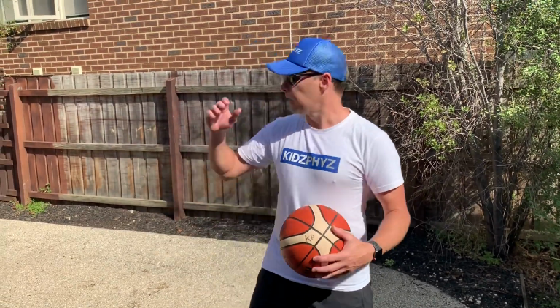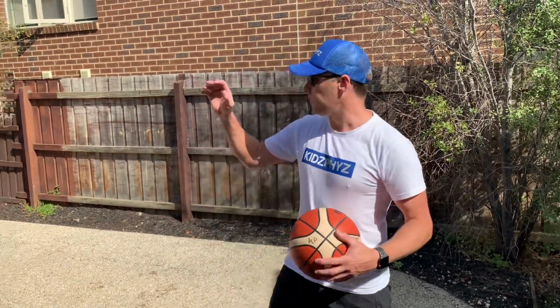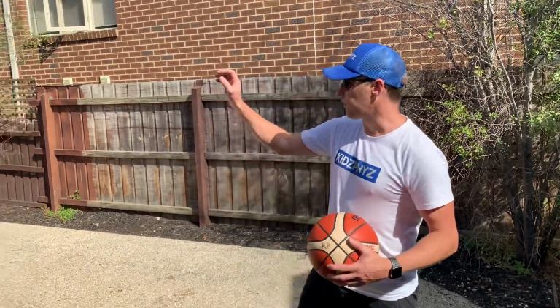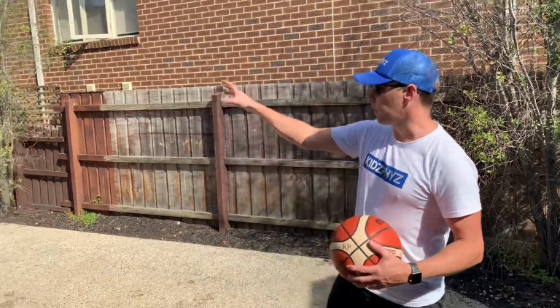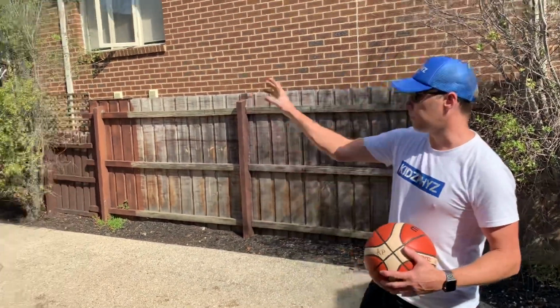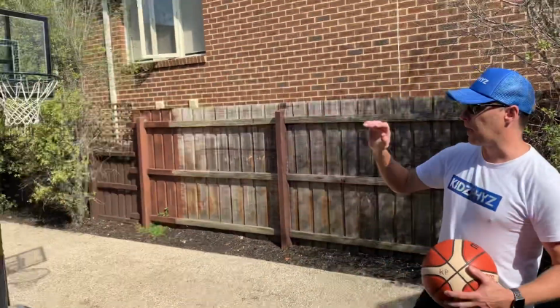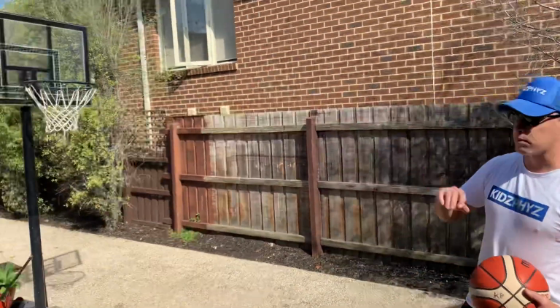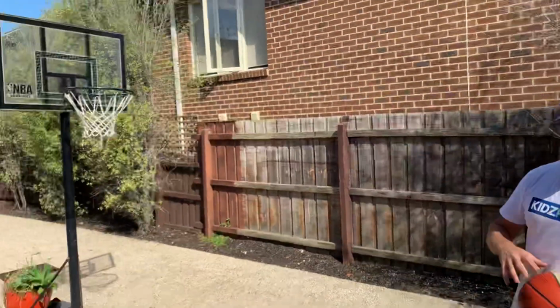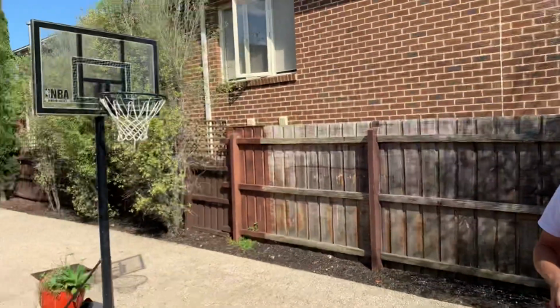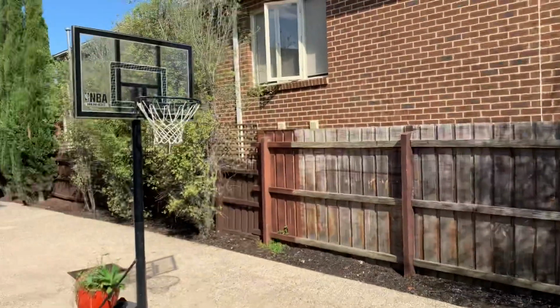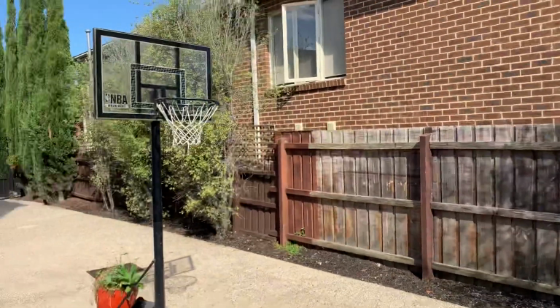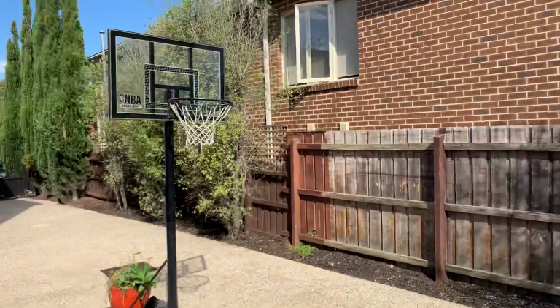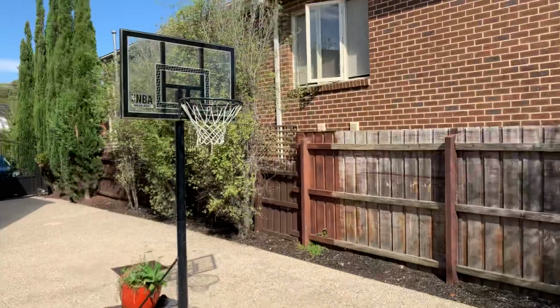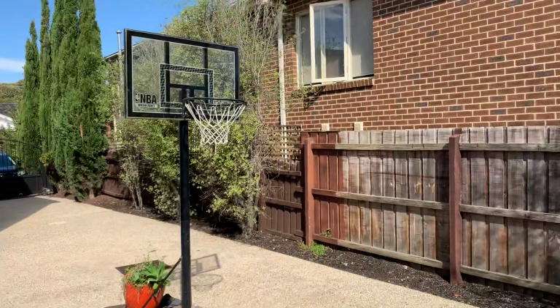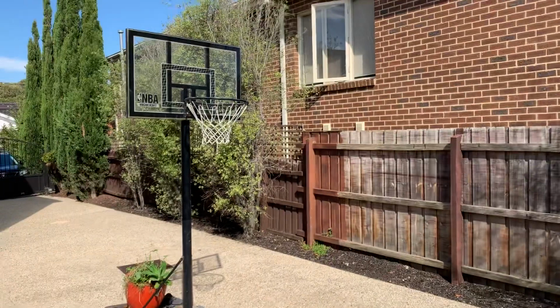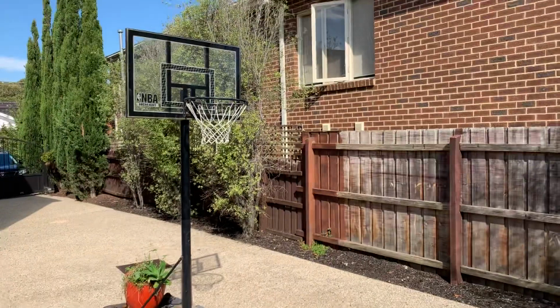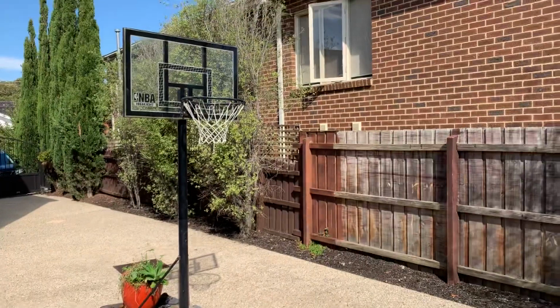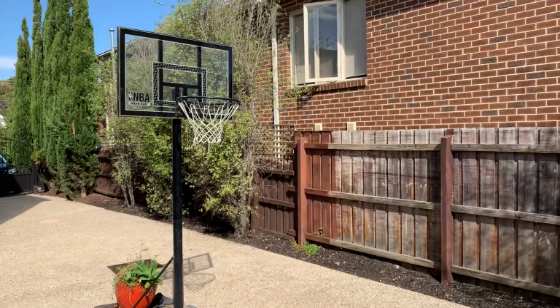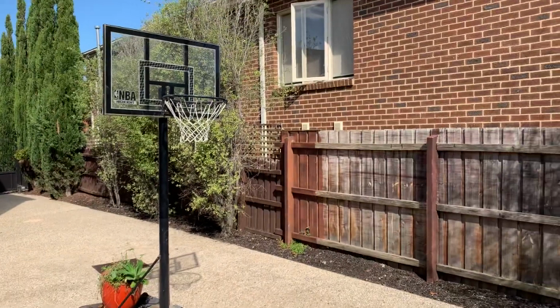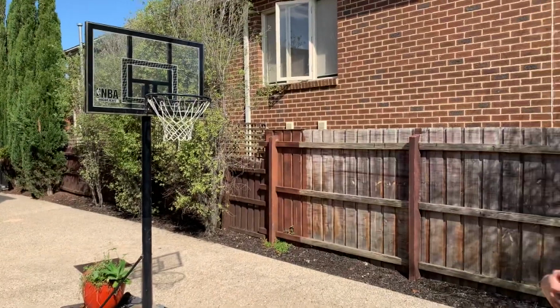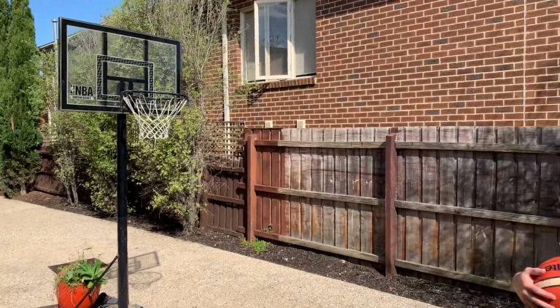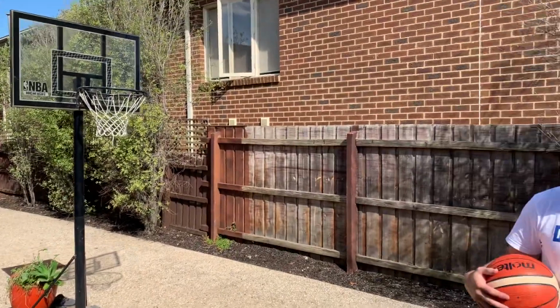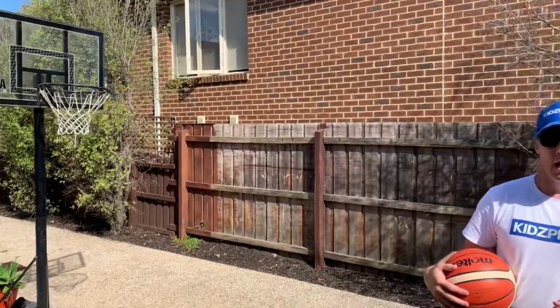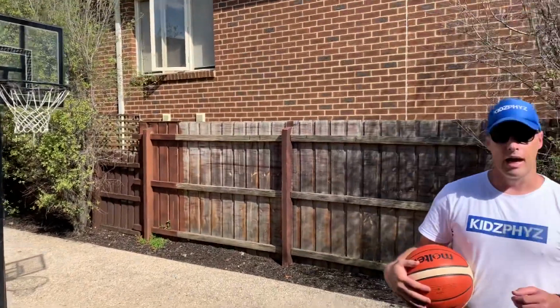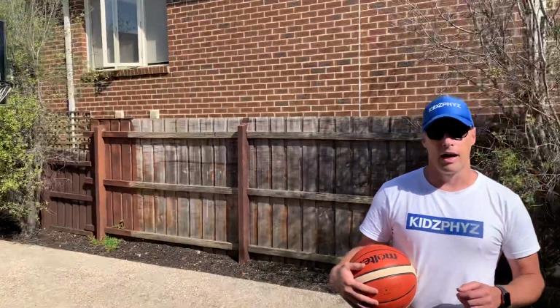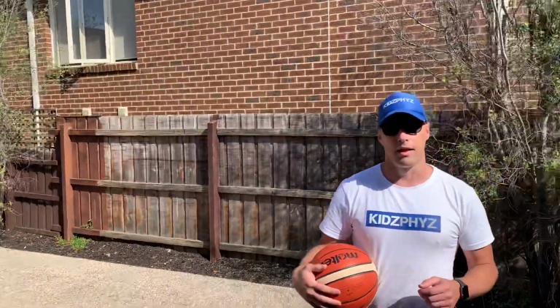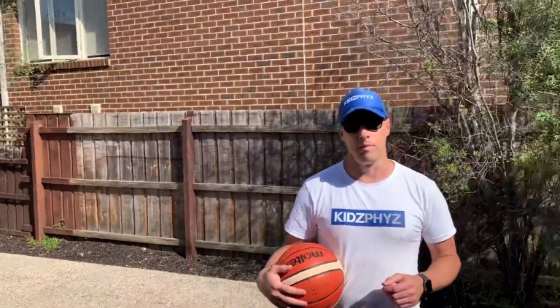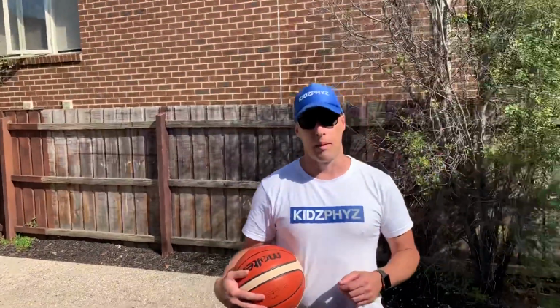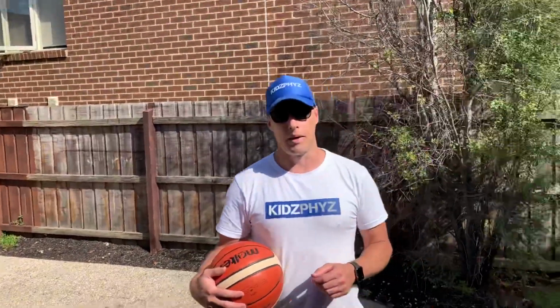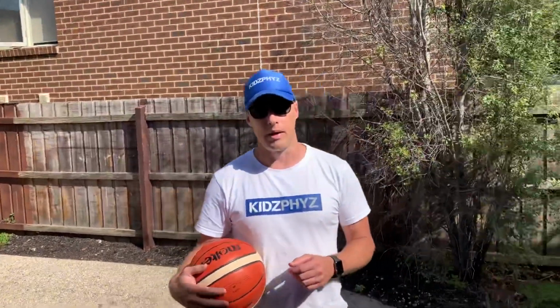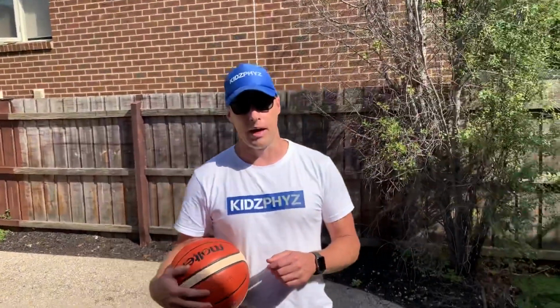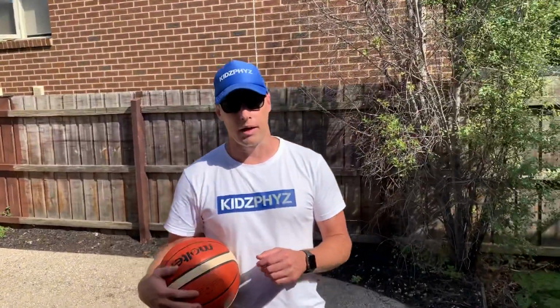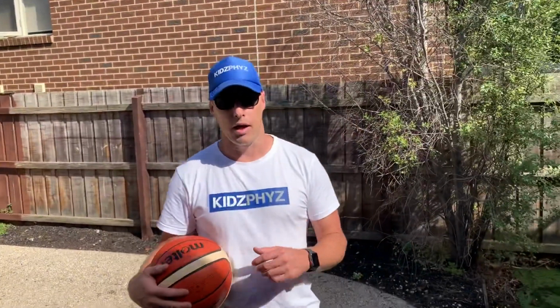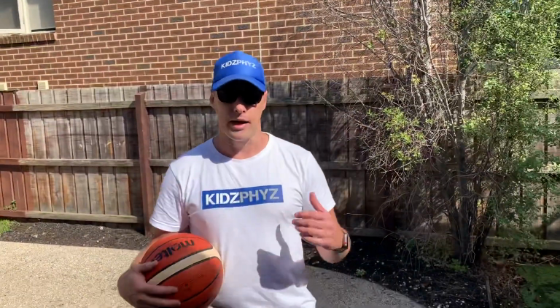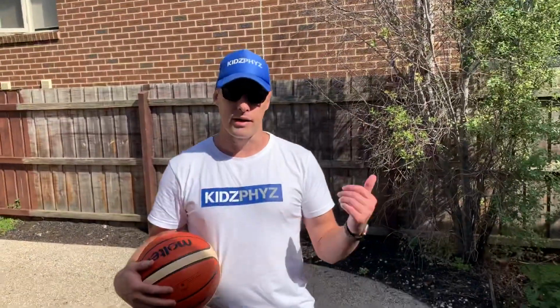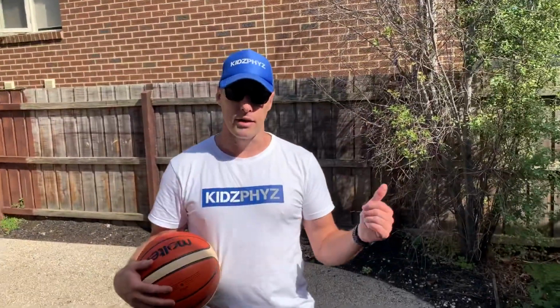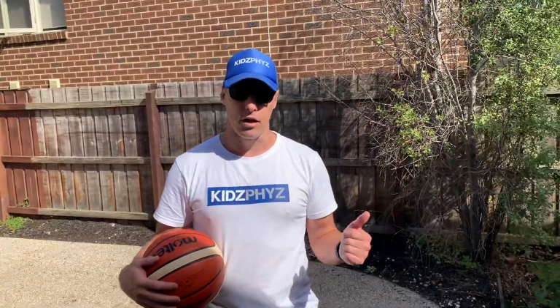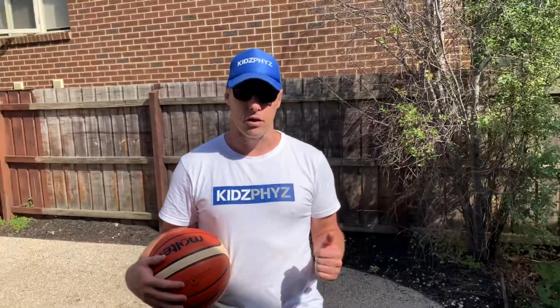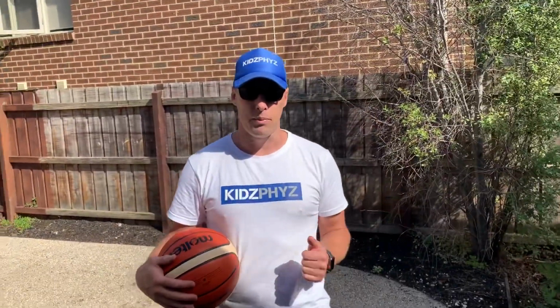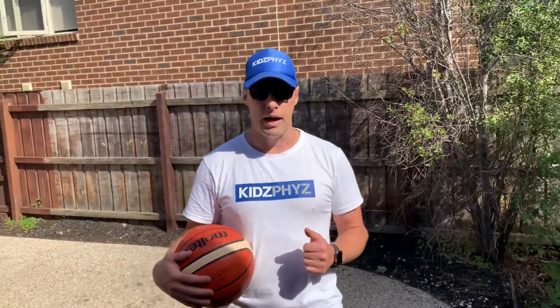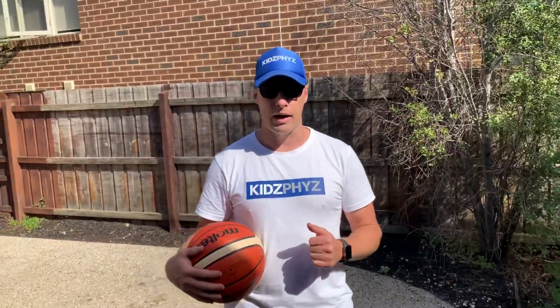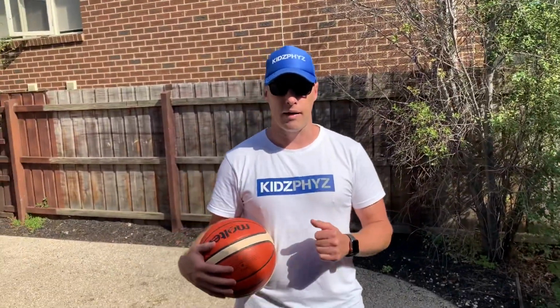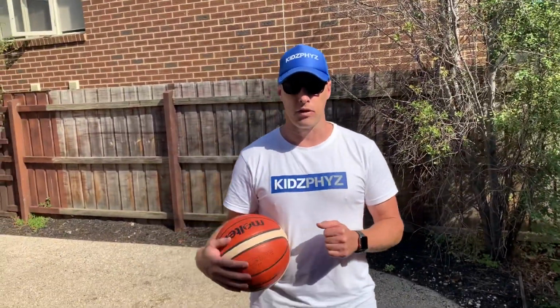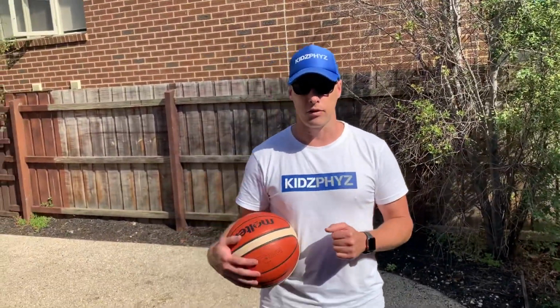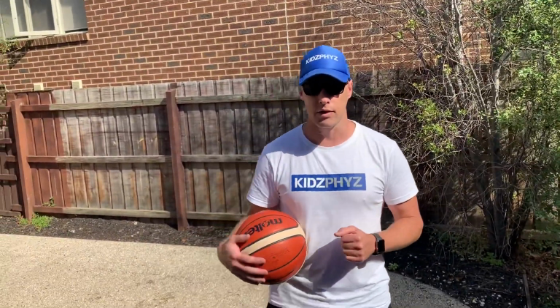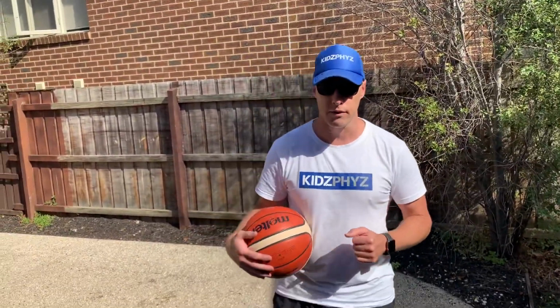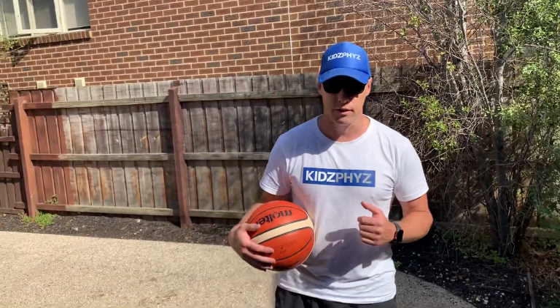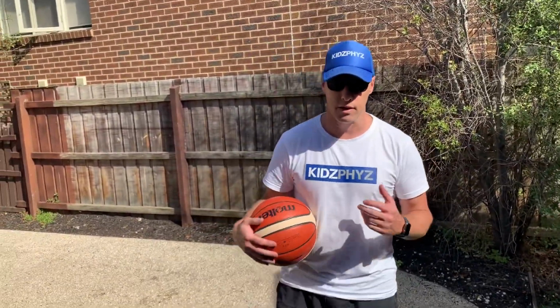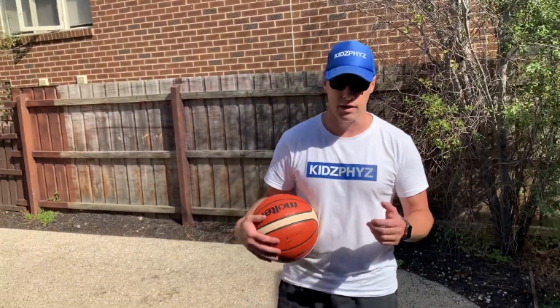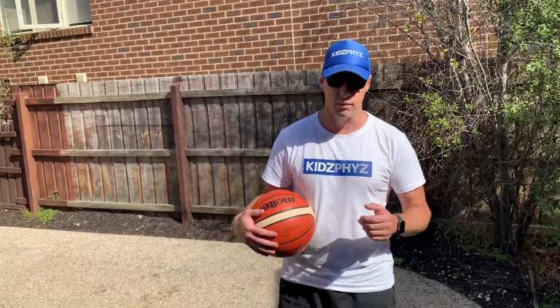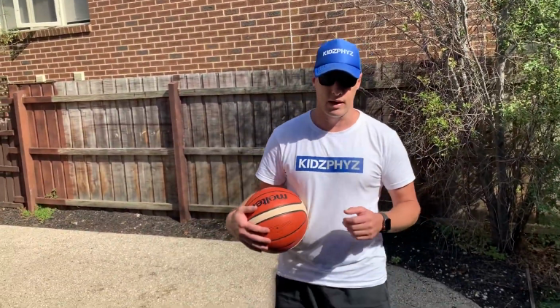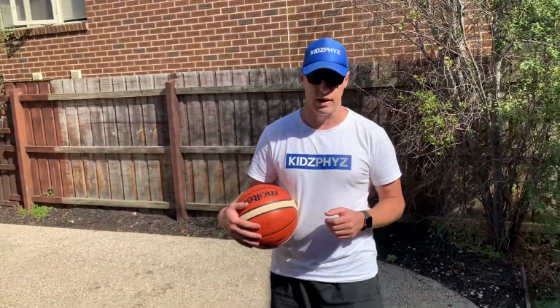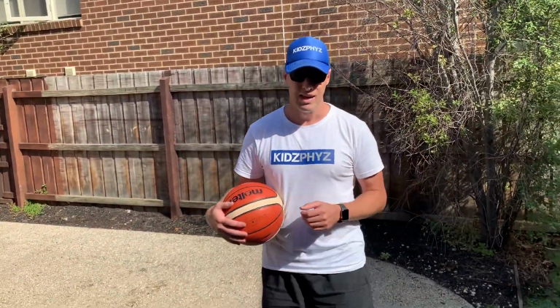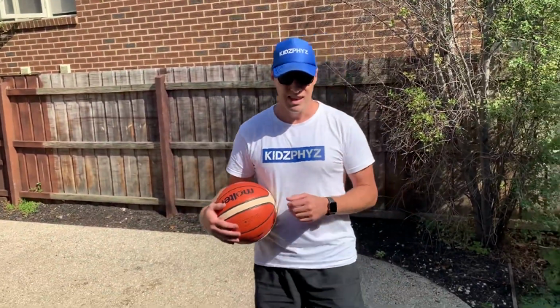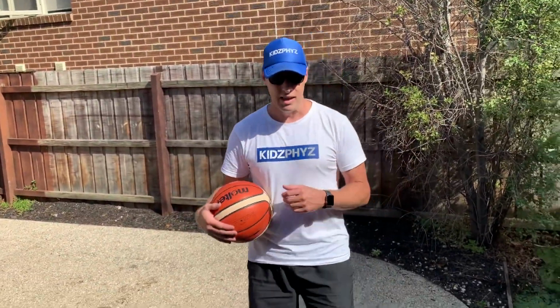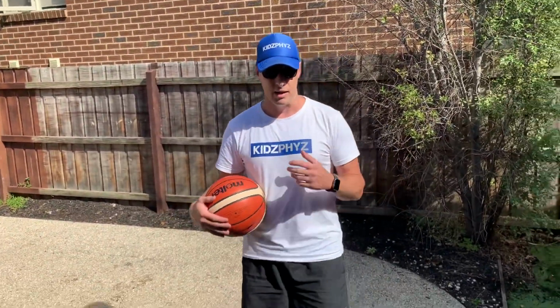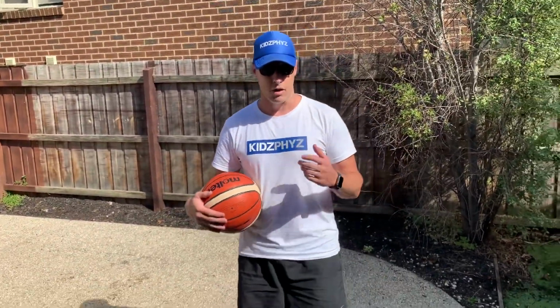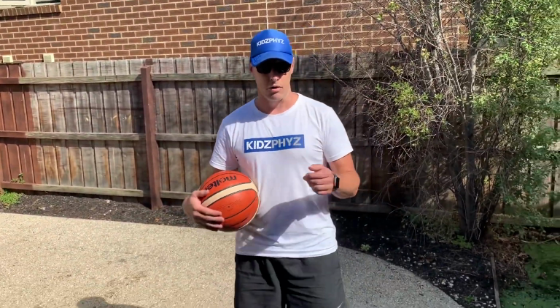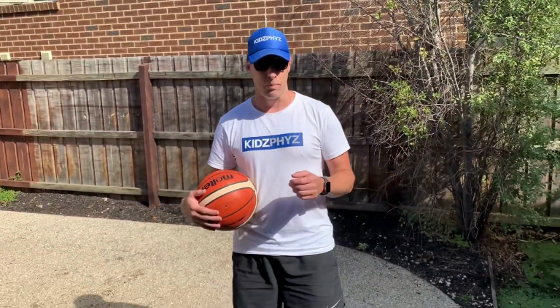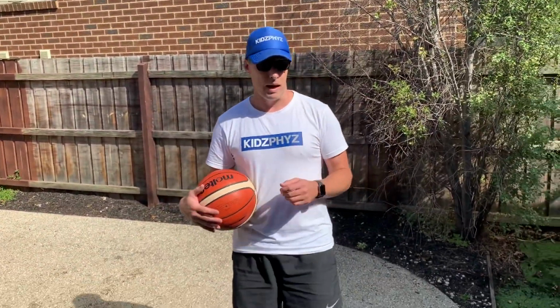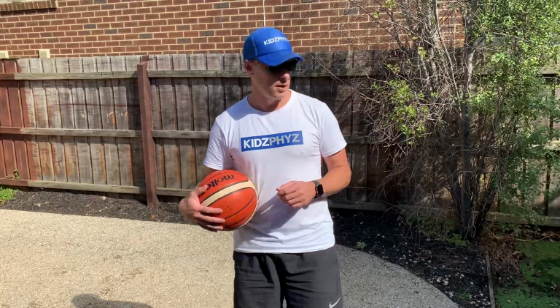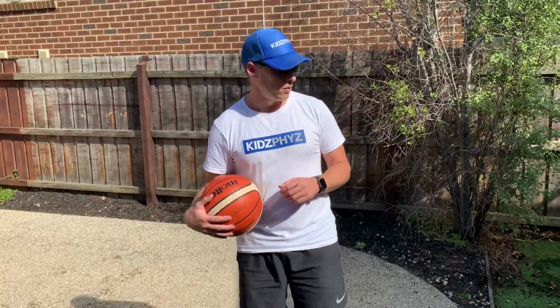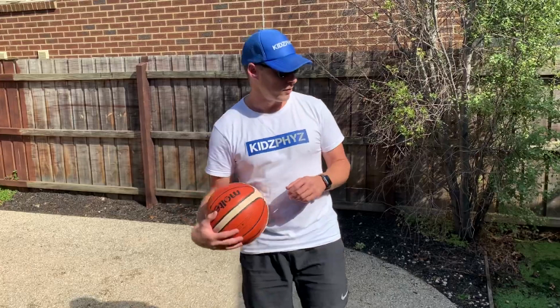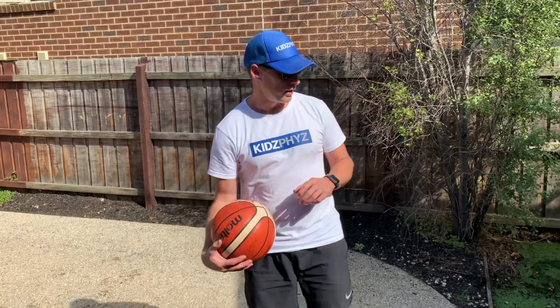If you've got a basketball ring at home, great. If you haven't, then maybe go down to the local park and have a look to see where there's a local basketball ring.